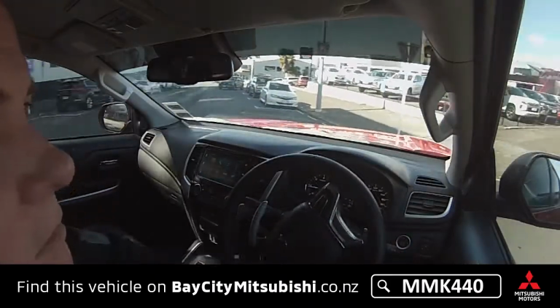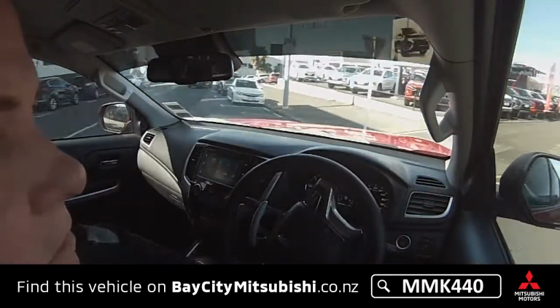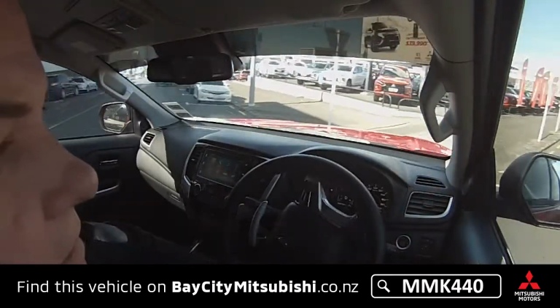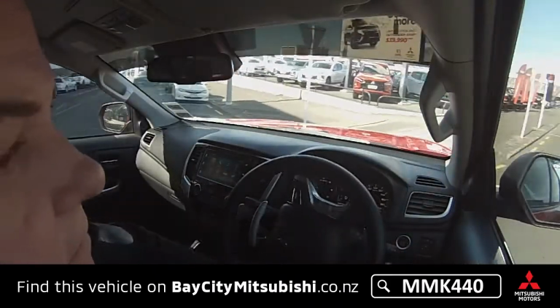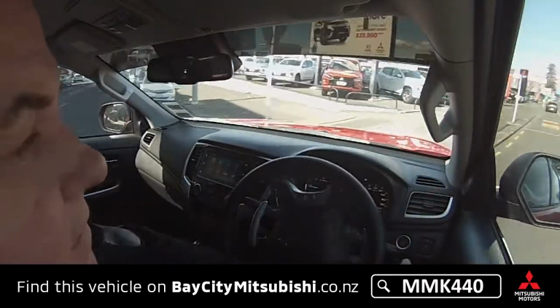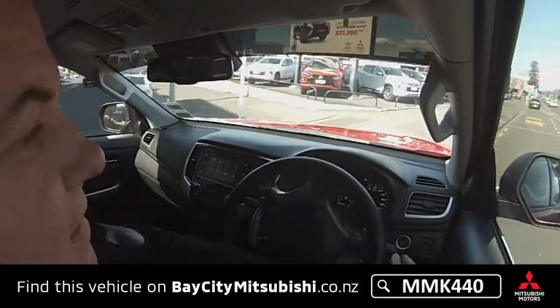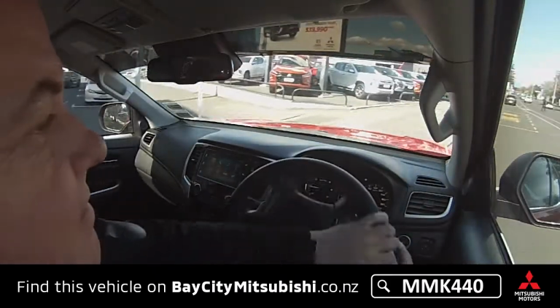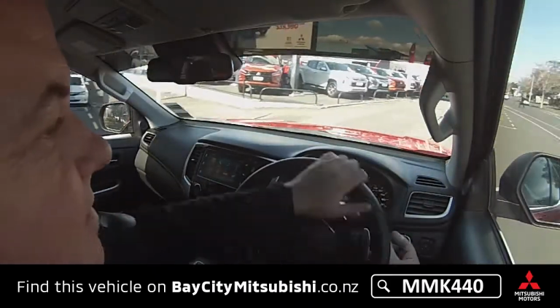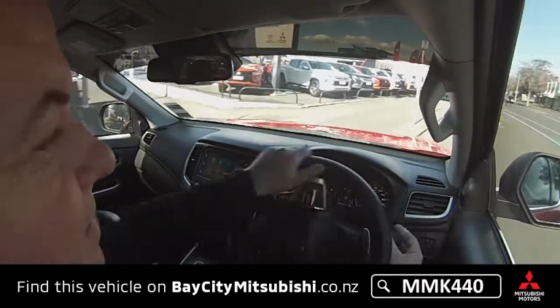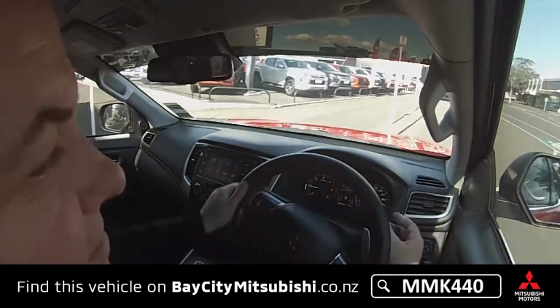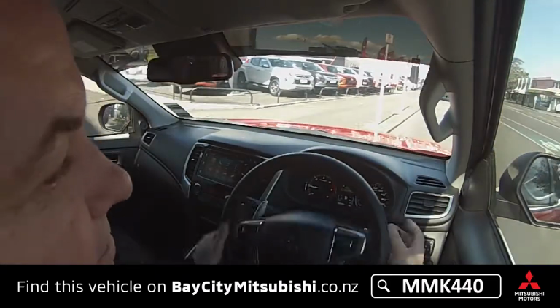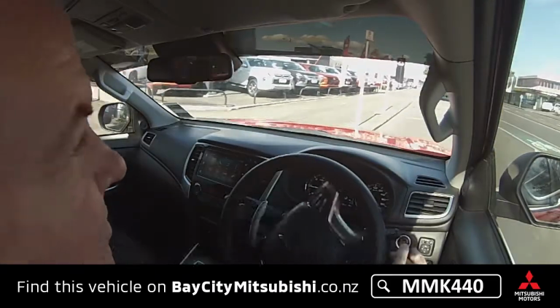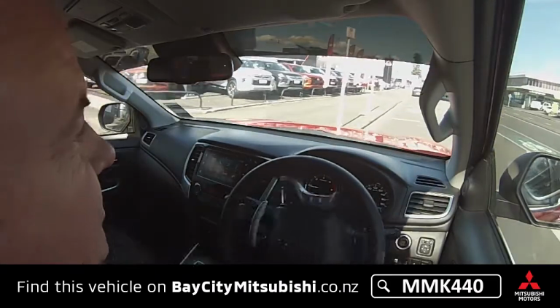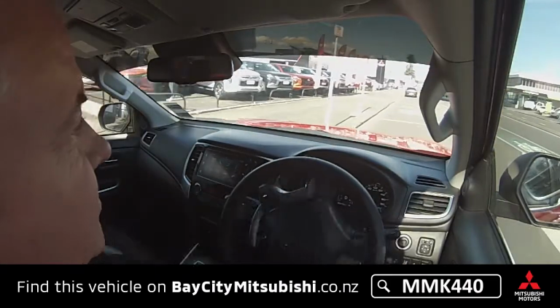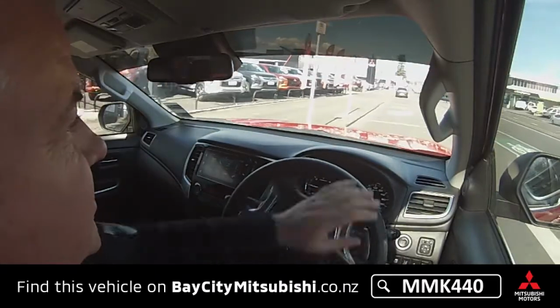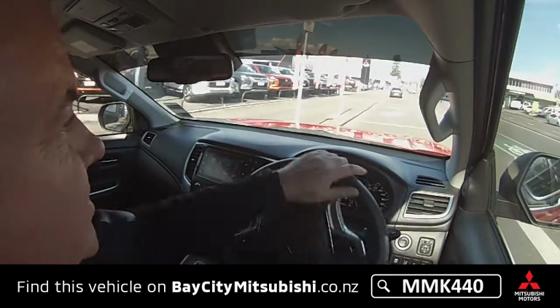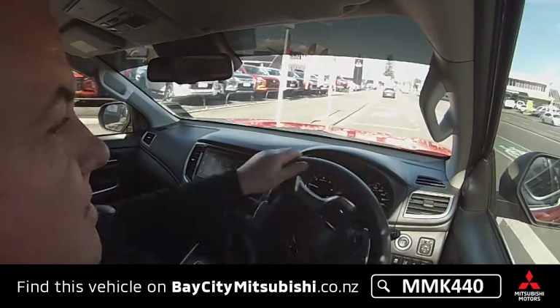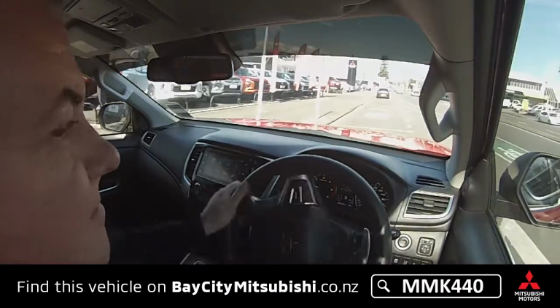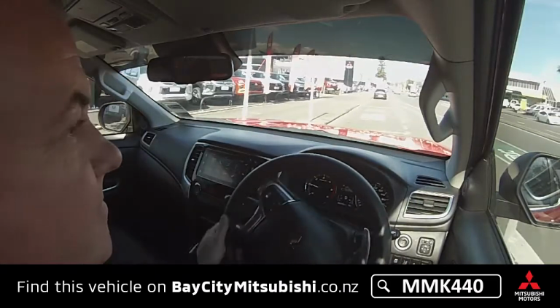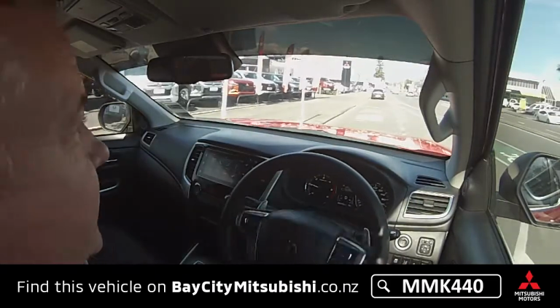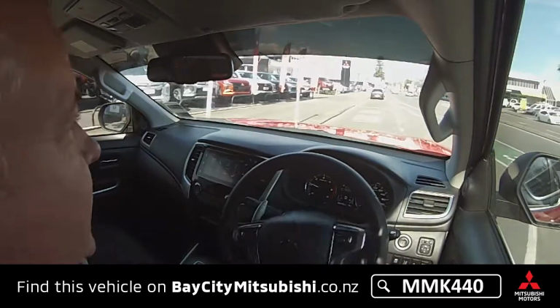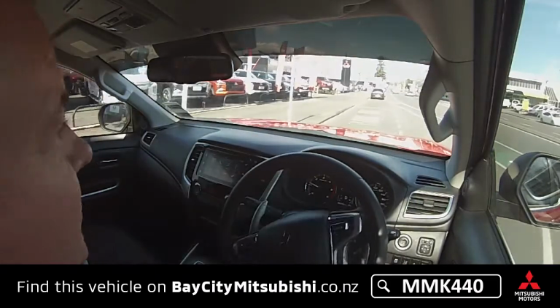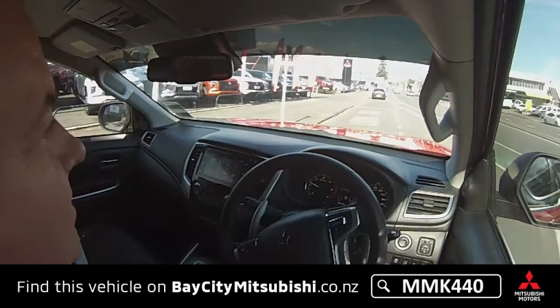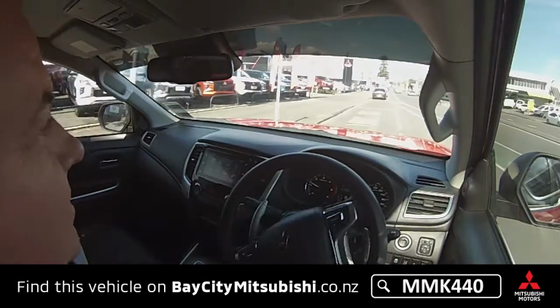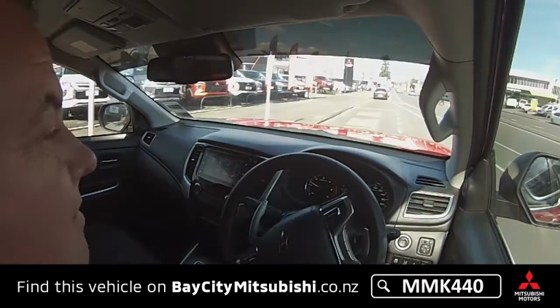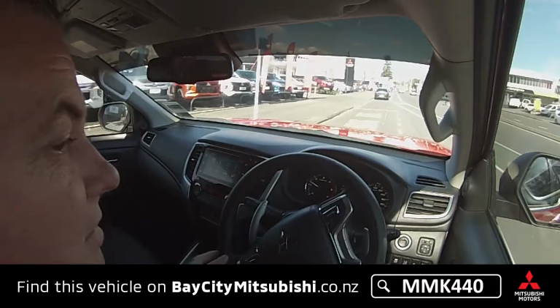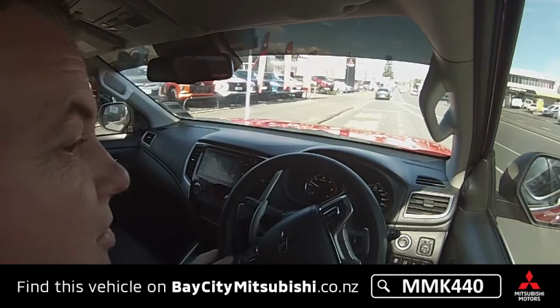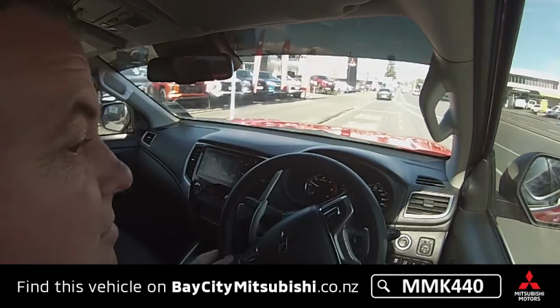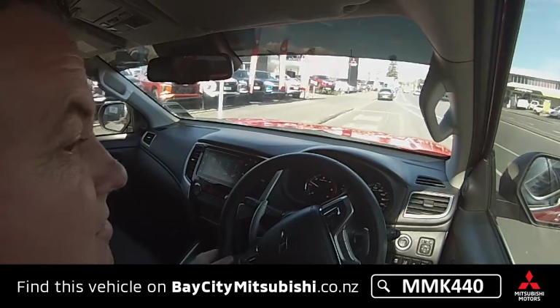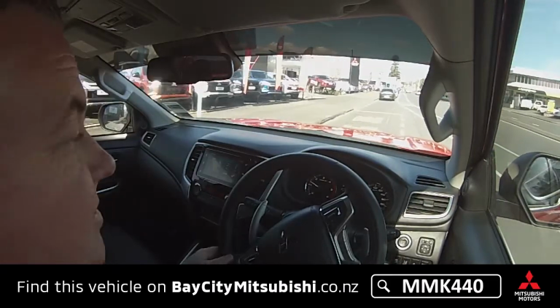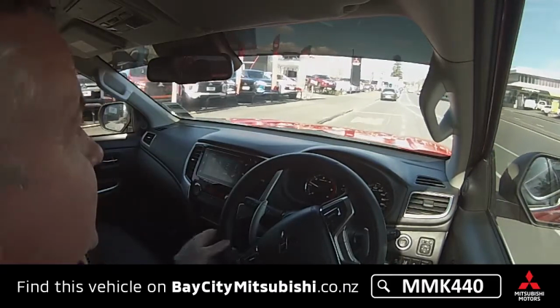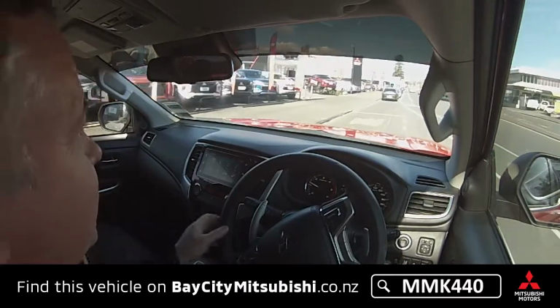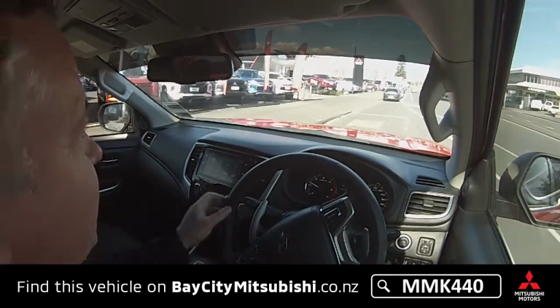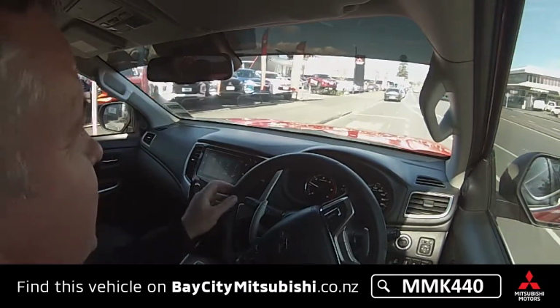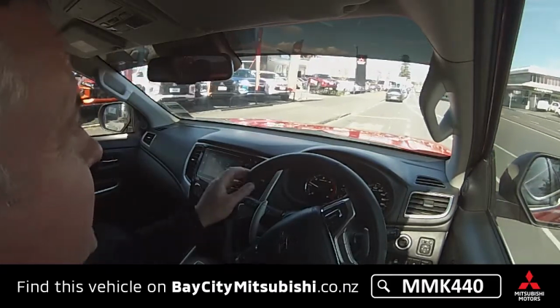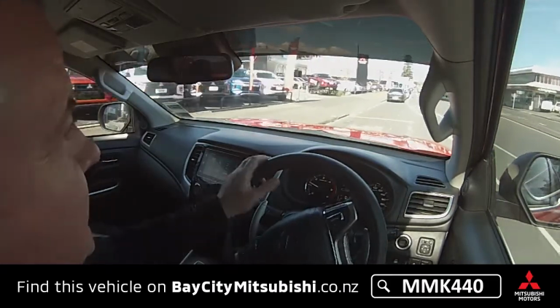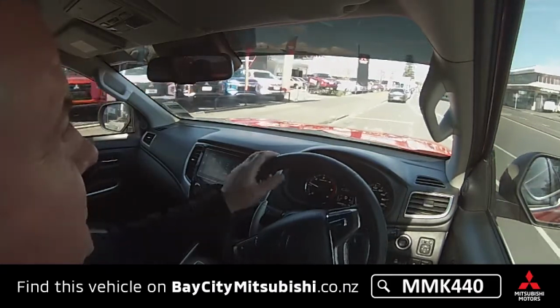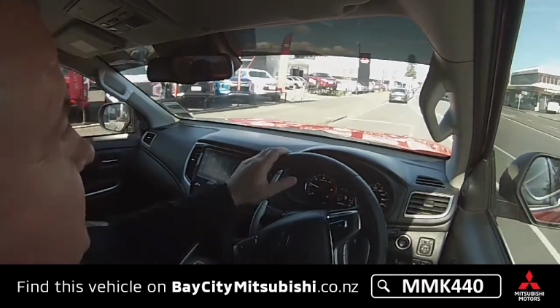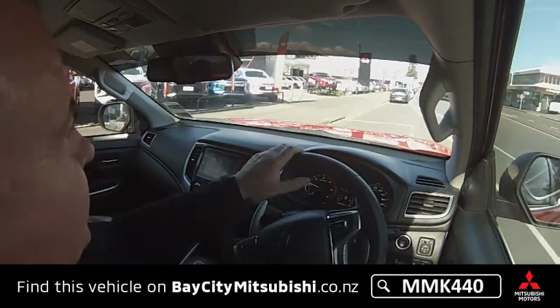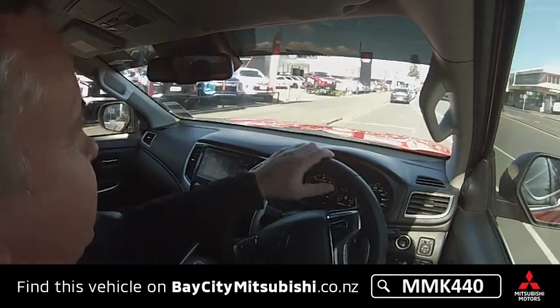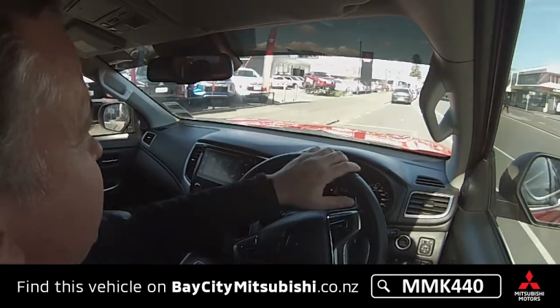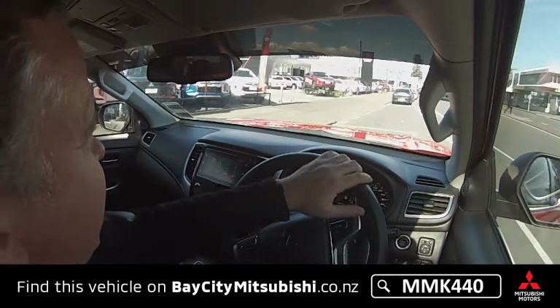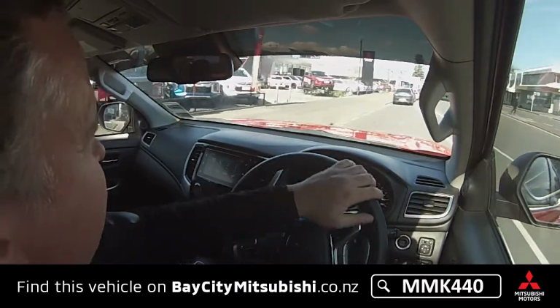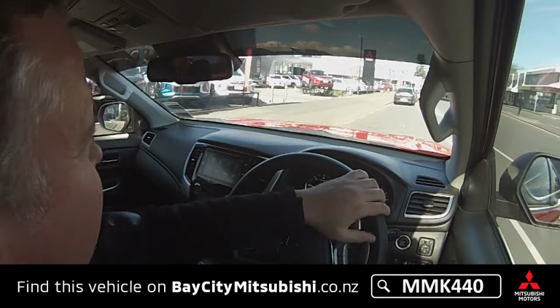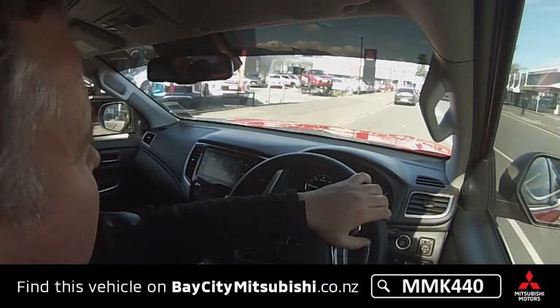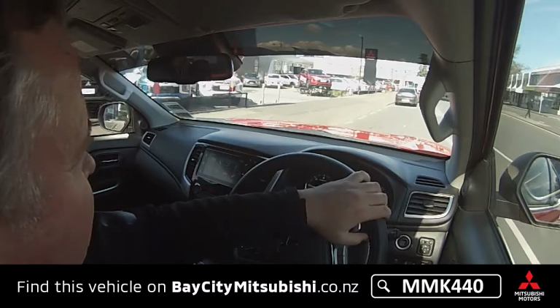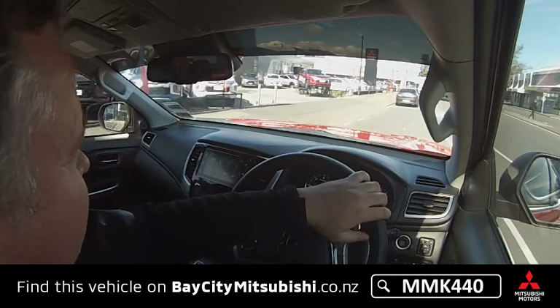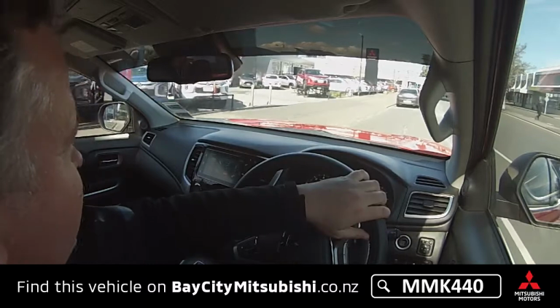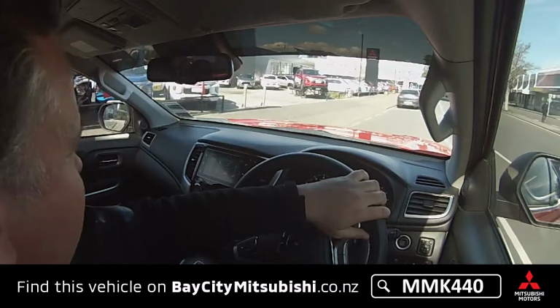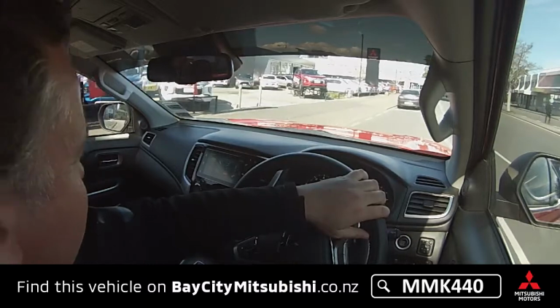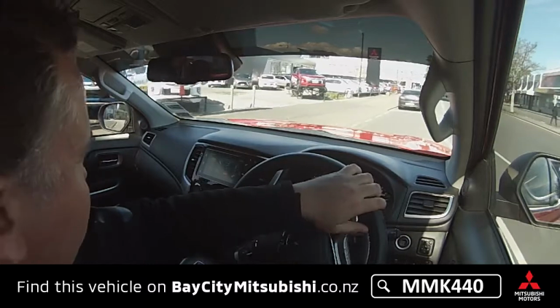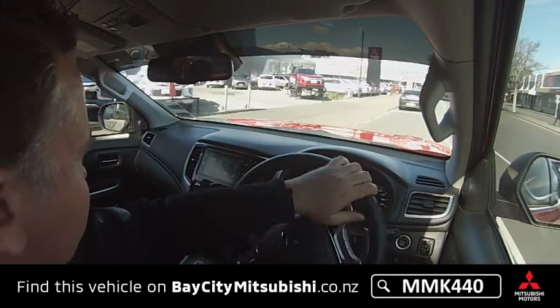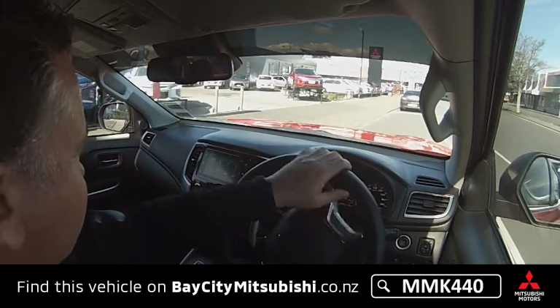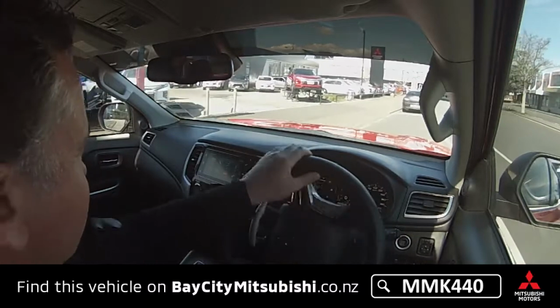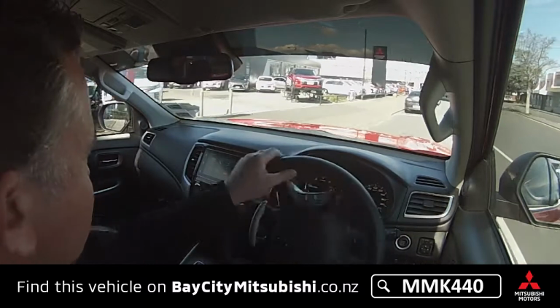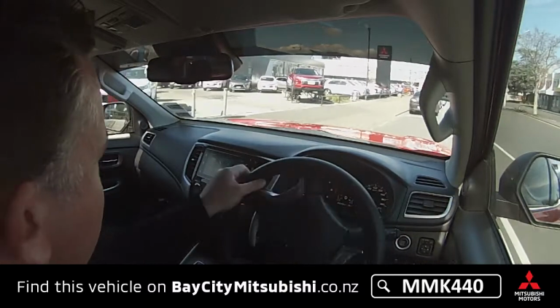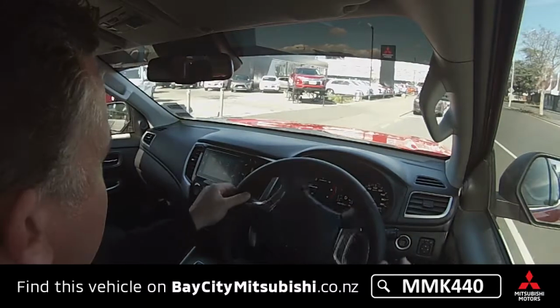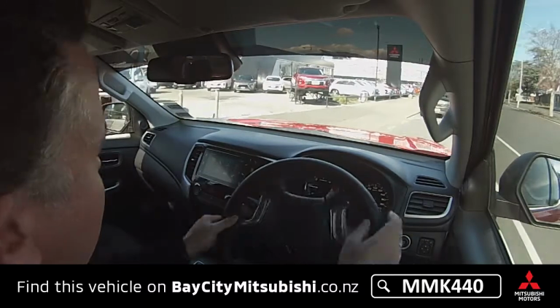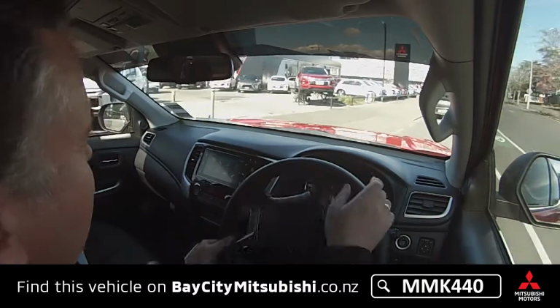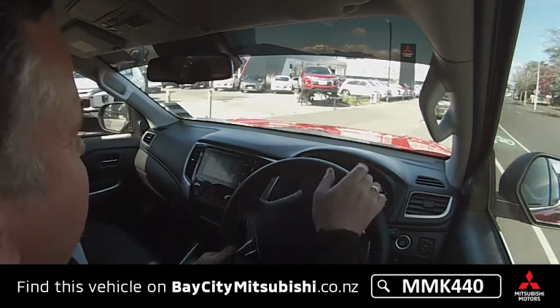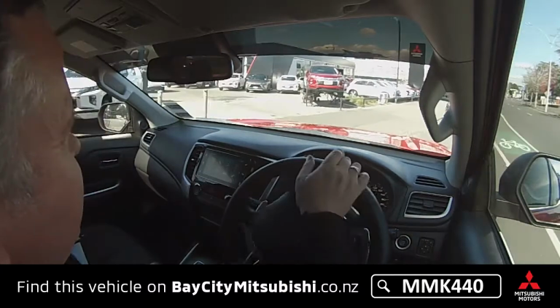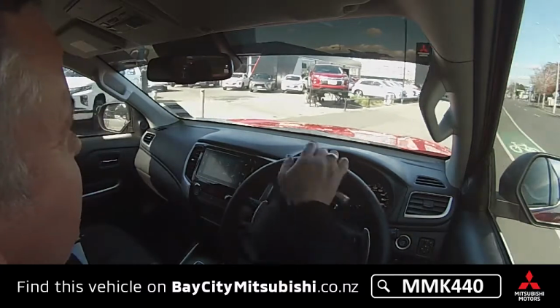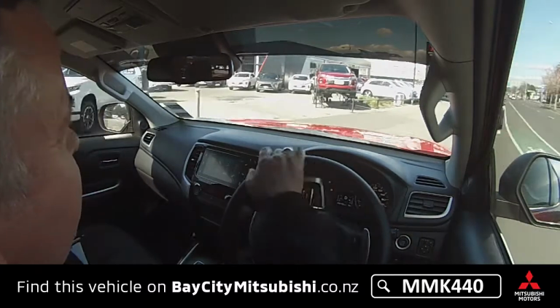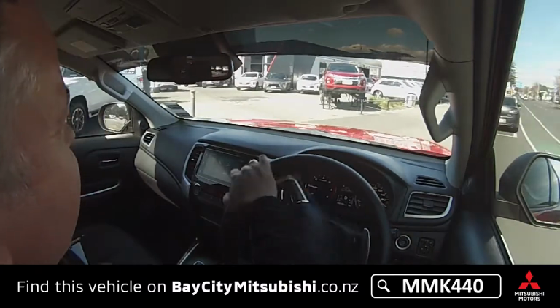Here we are back at Mitsubishi. Open seven days at the top of Cameron Road. Happy driving!